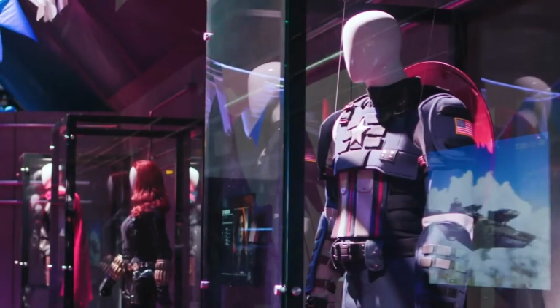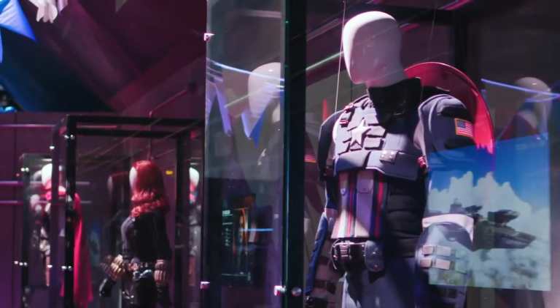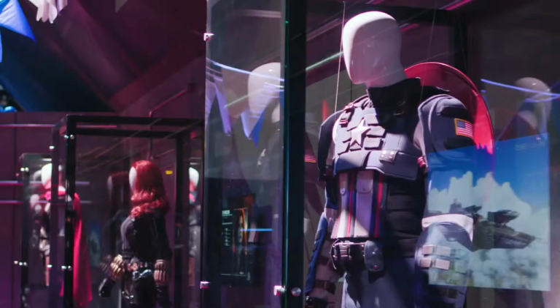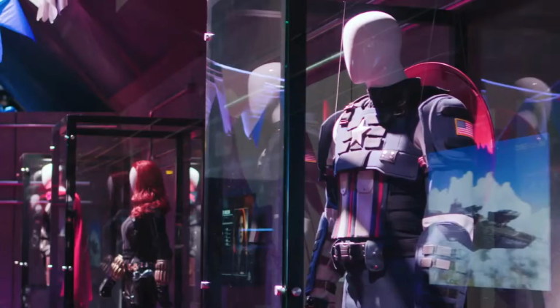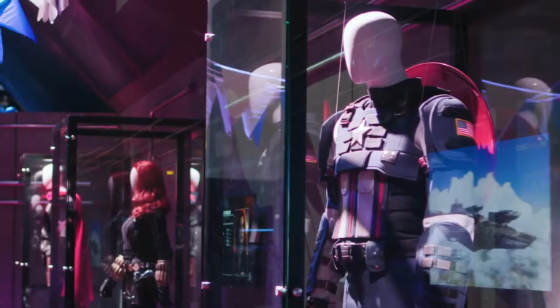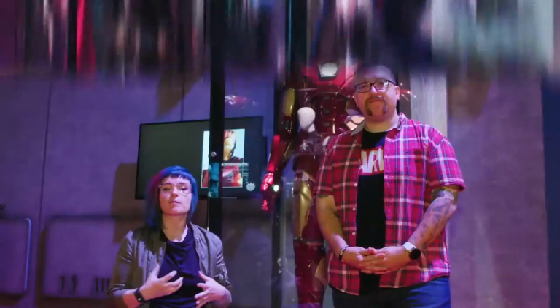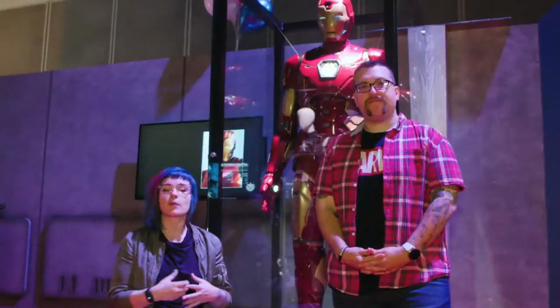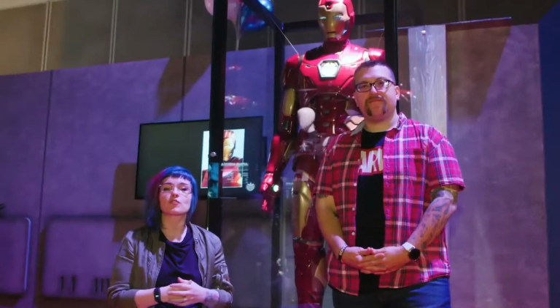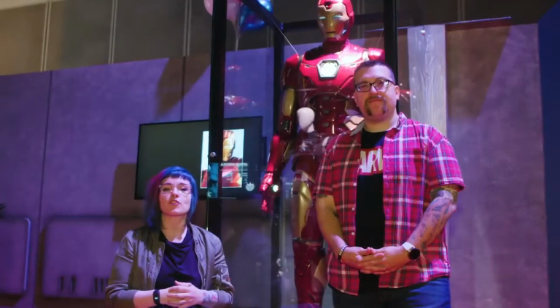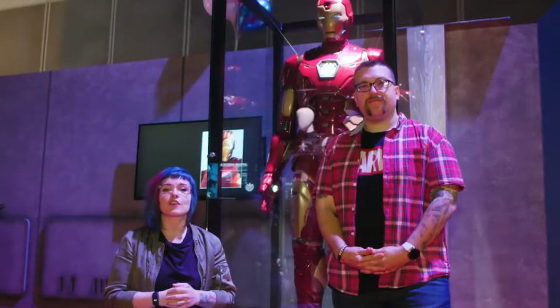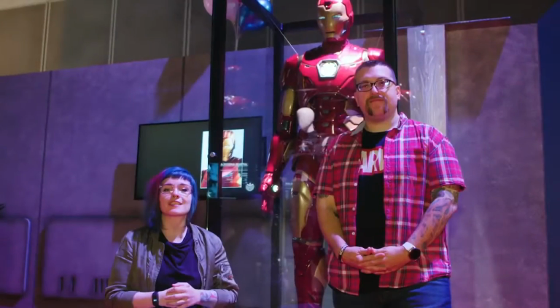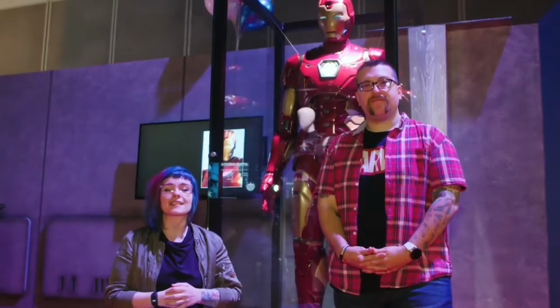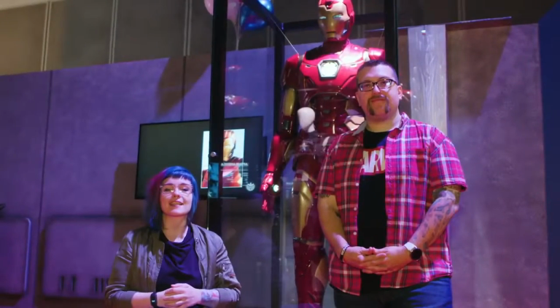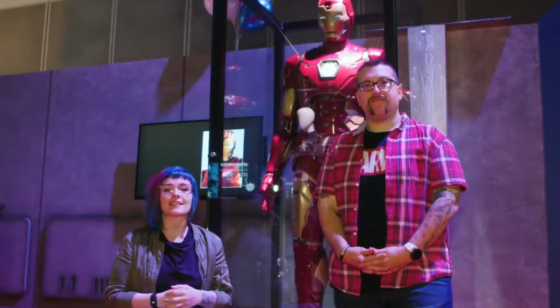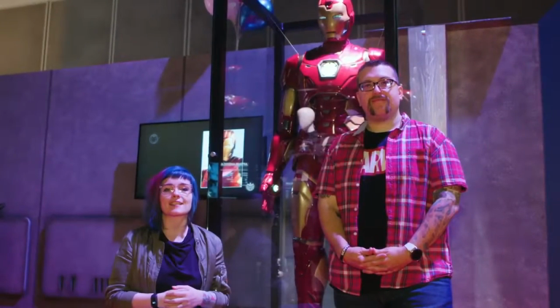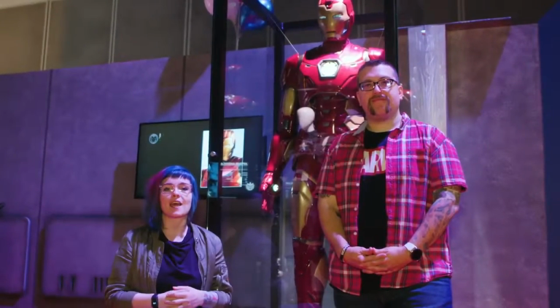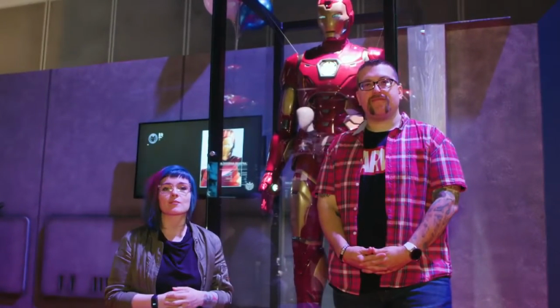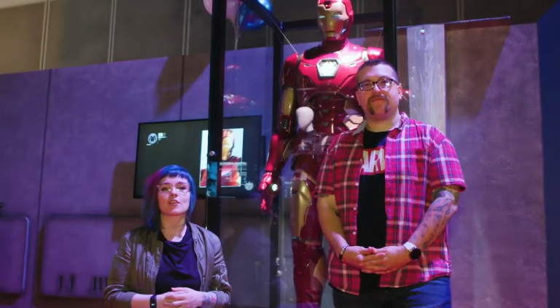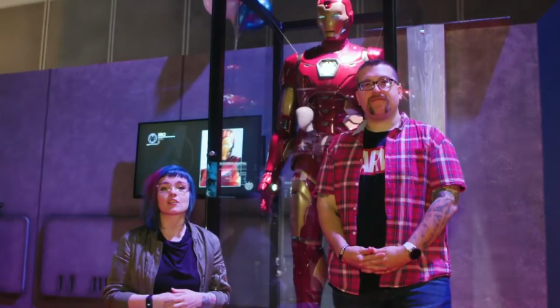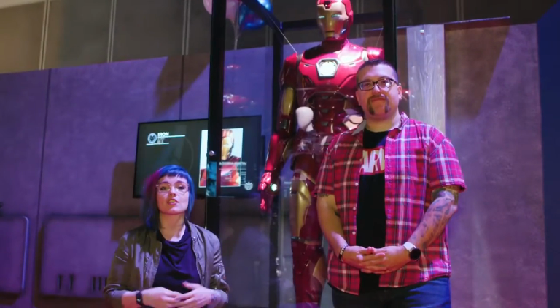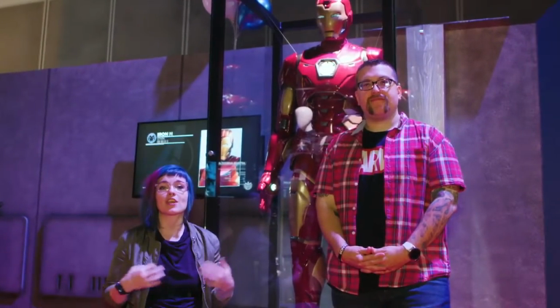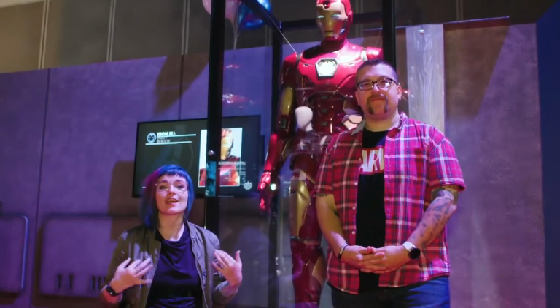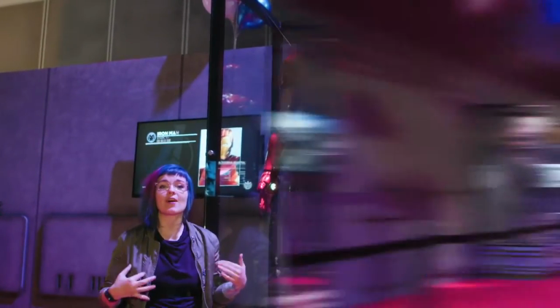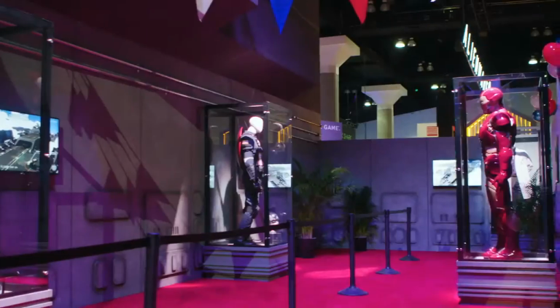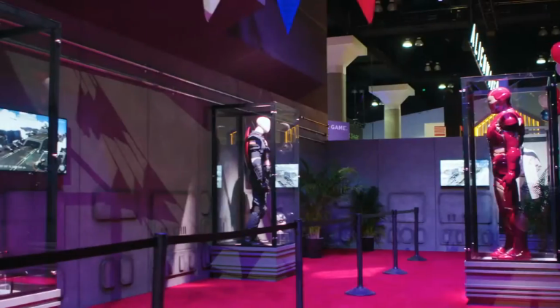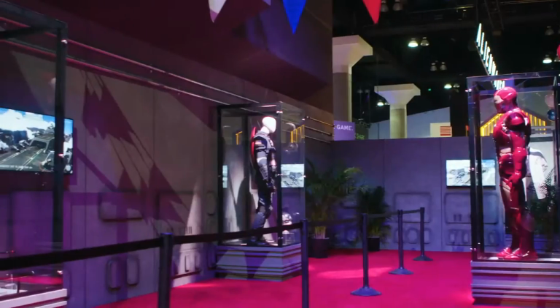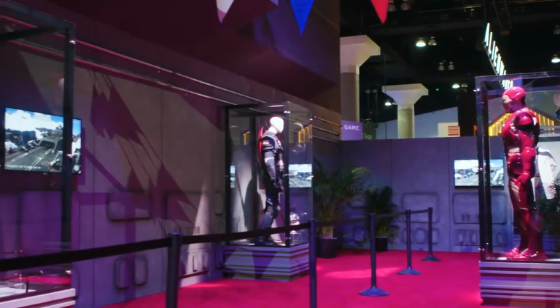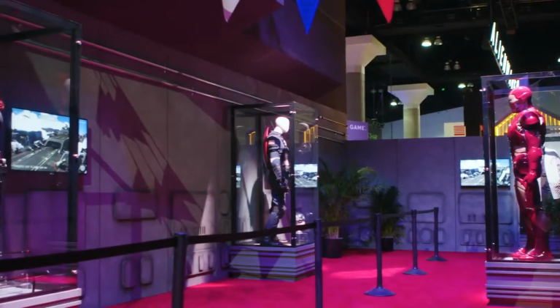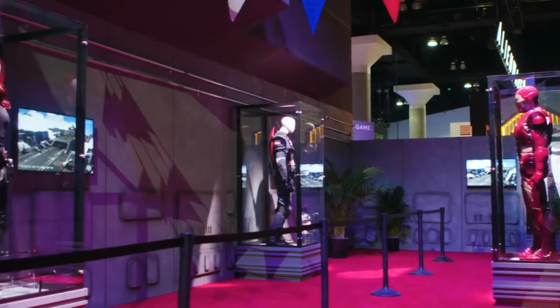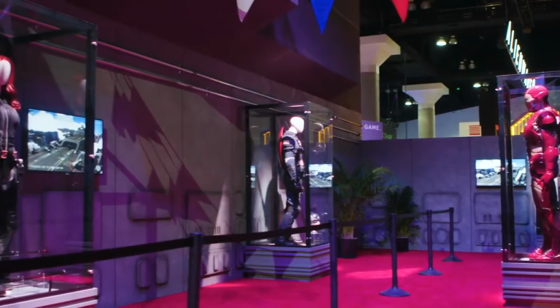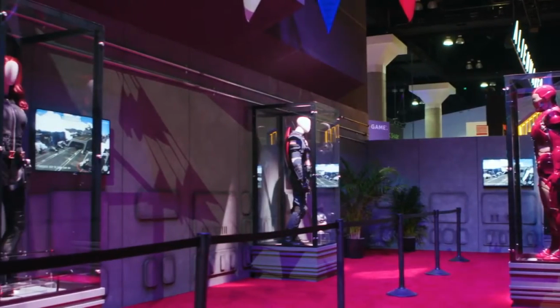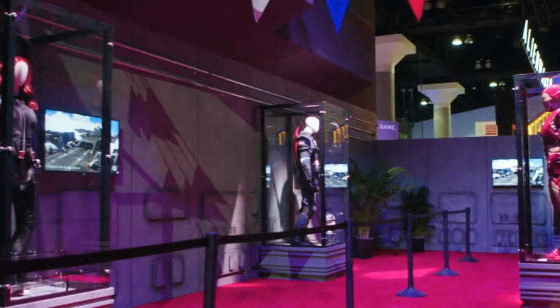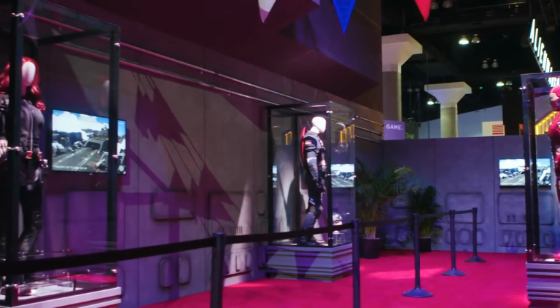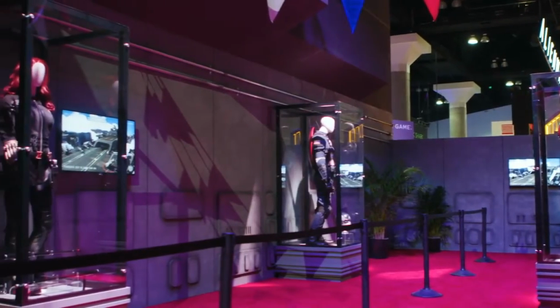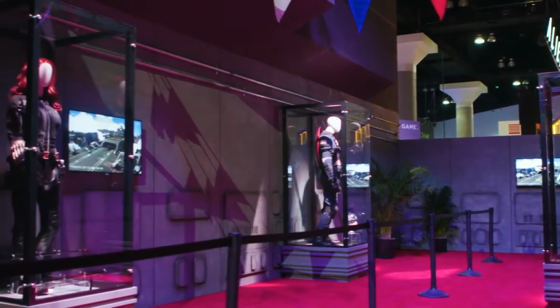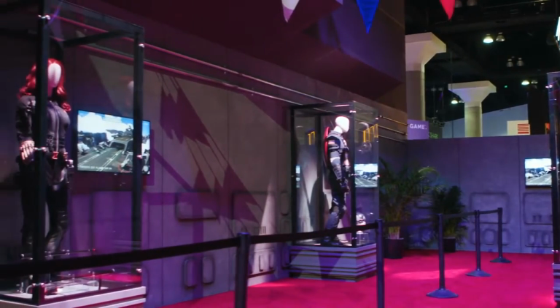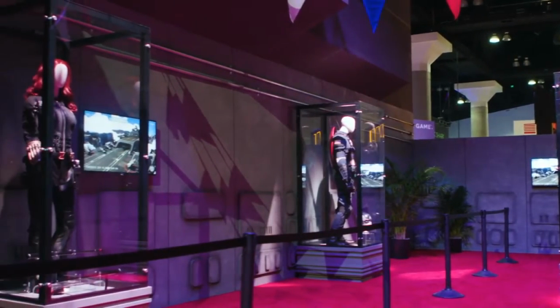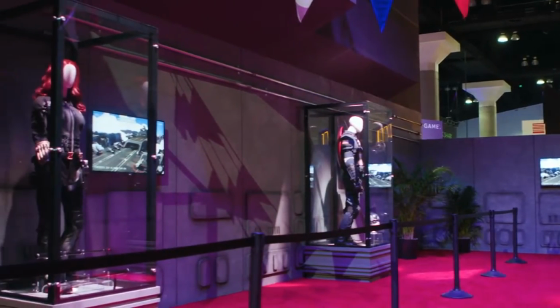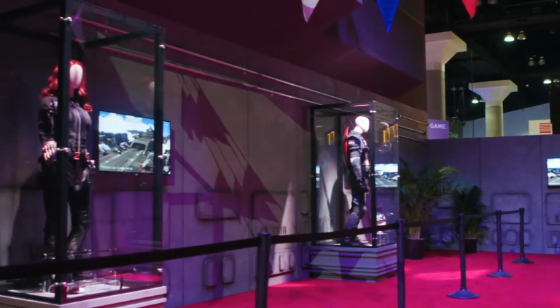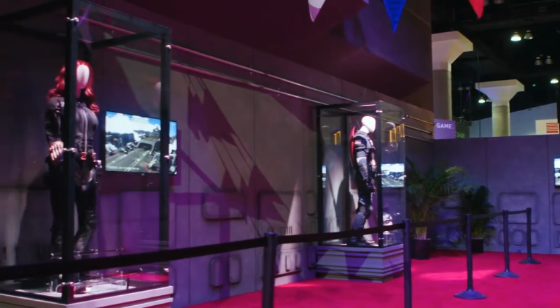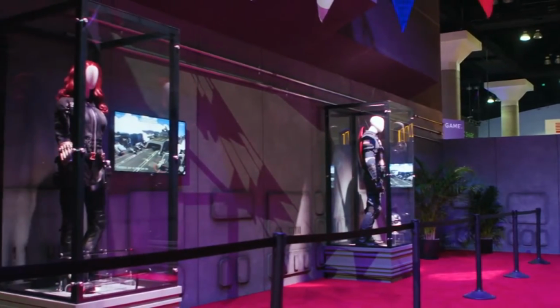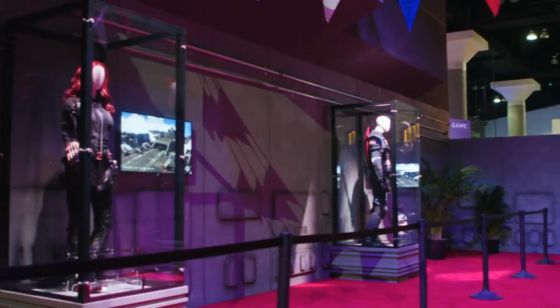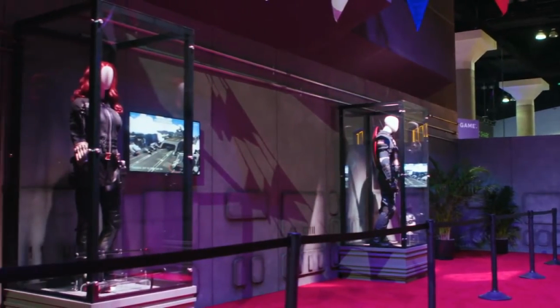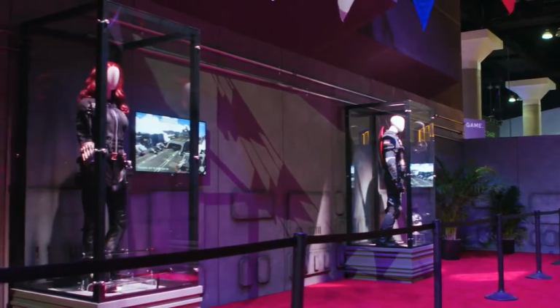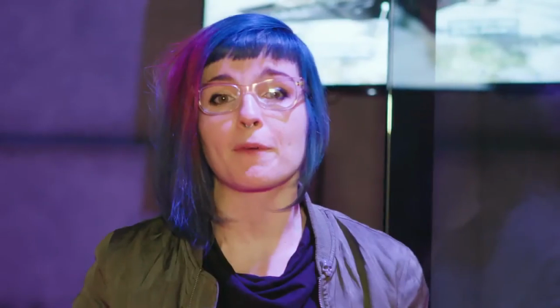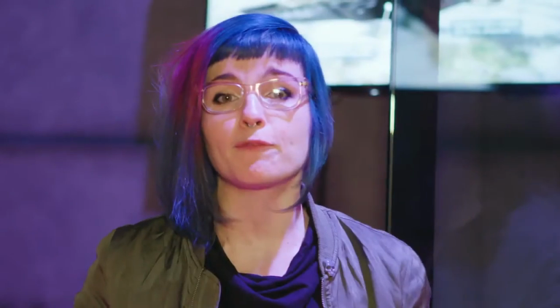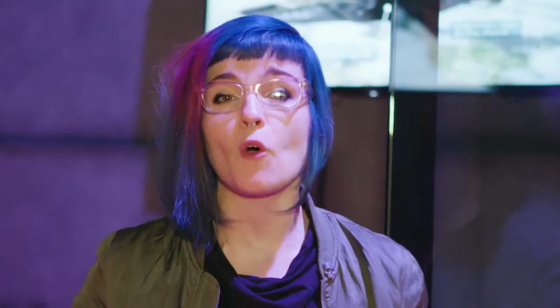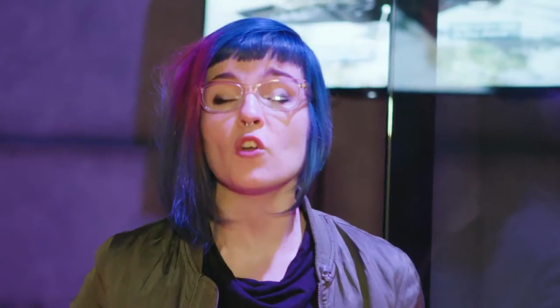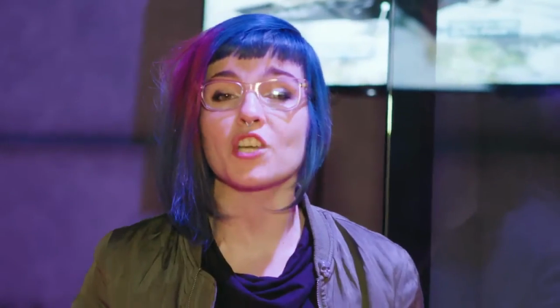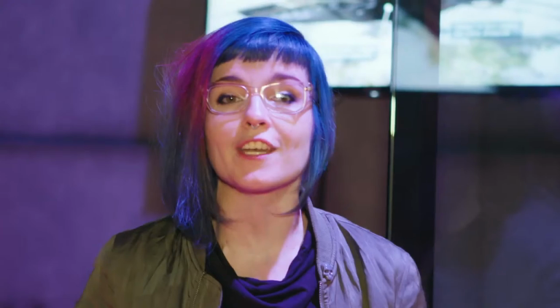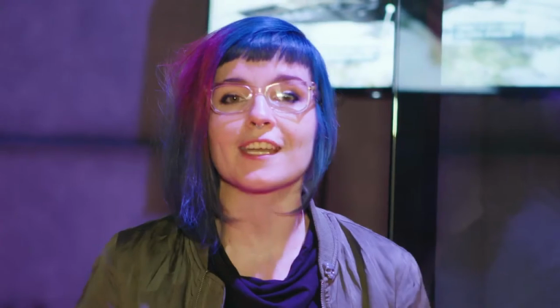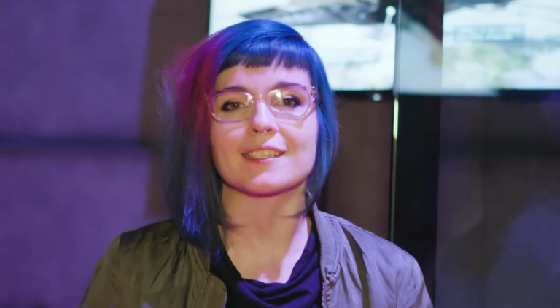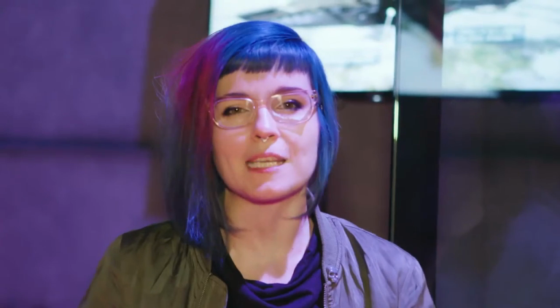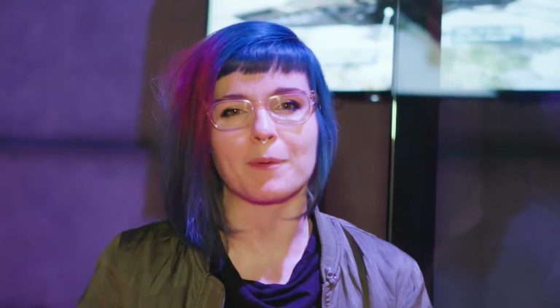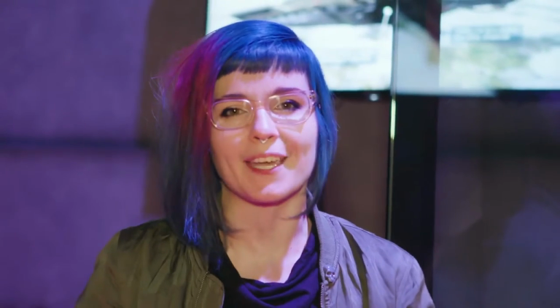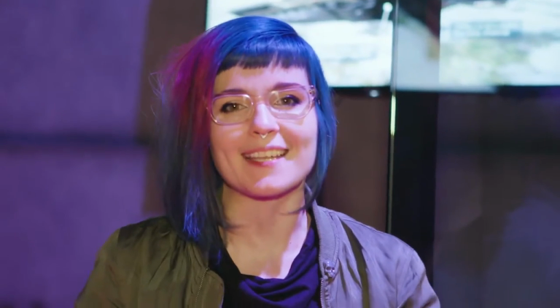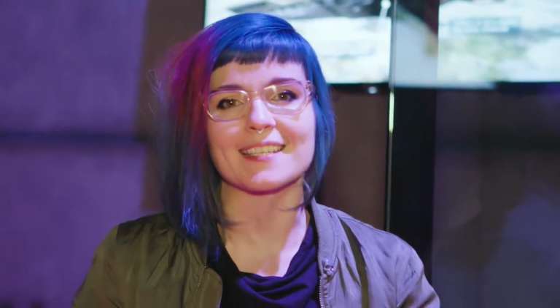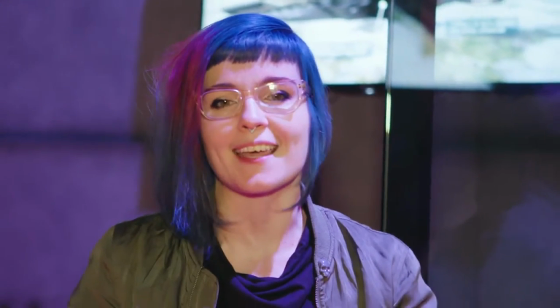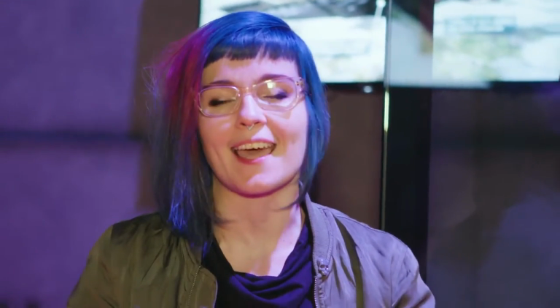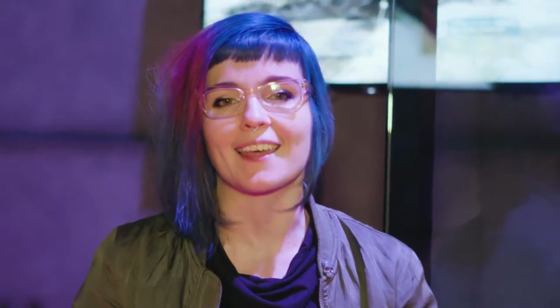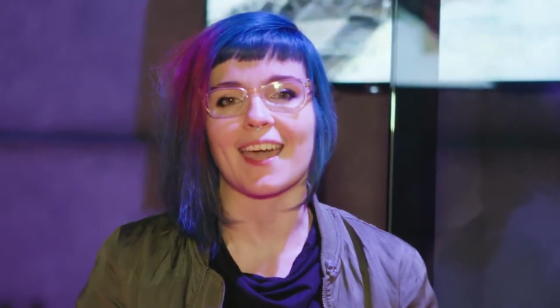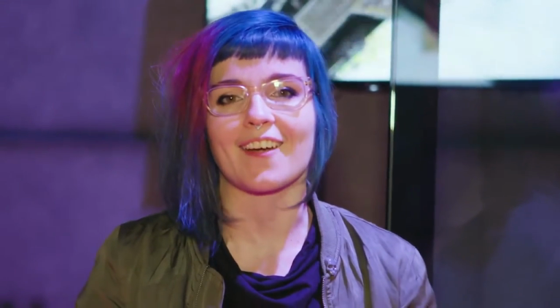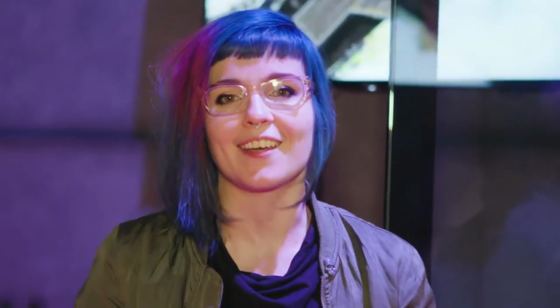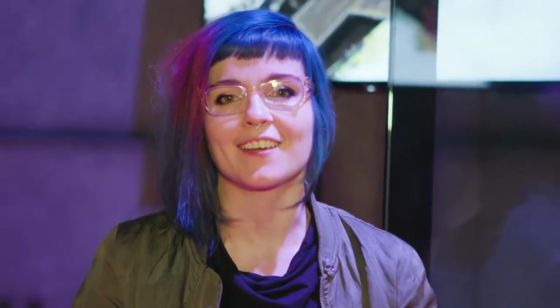Return to the booth during a designated time slot to check out the official Marvel's Avengers costume gallery before journeying deeper into the helicarrier.